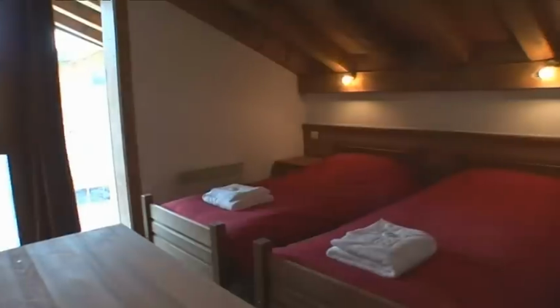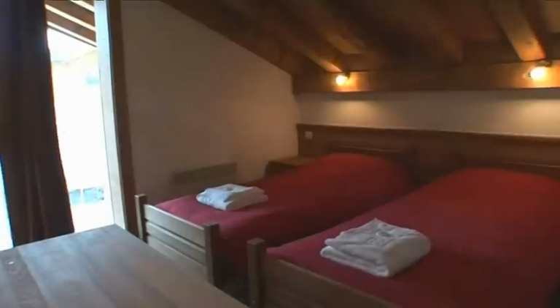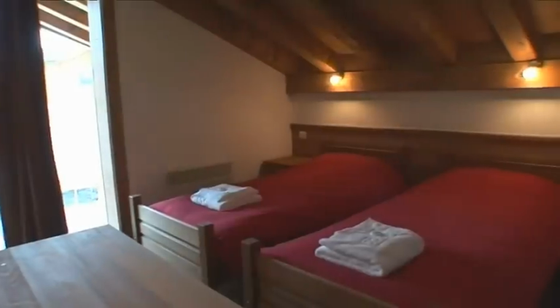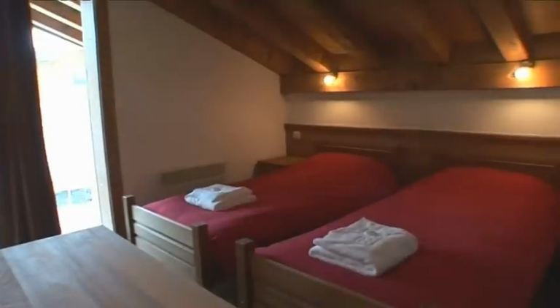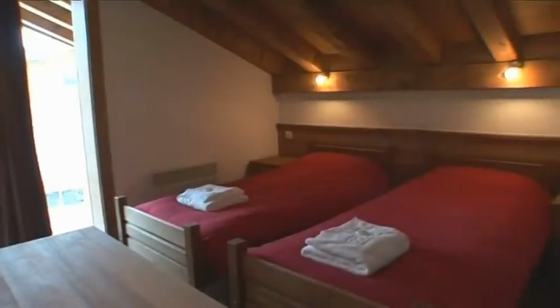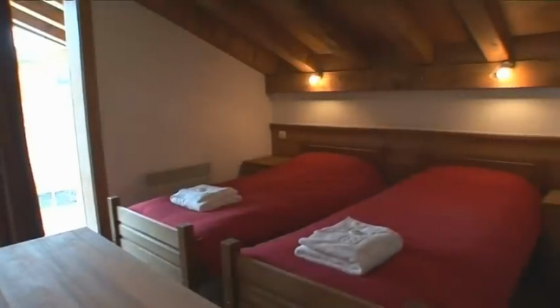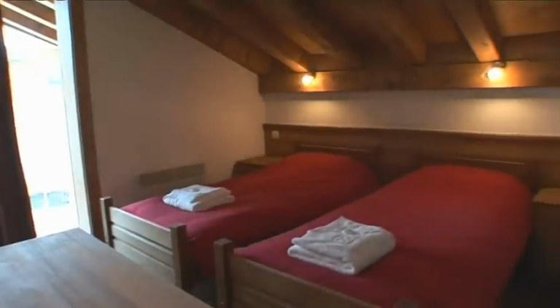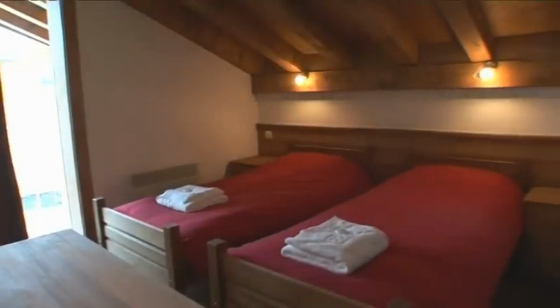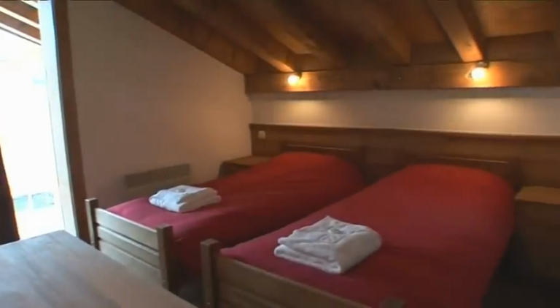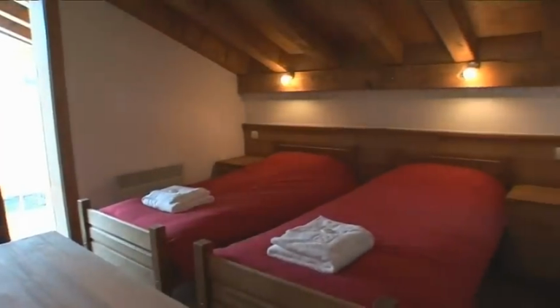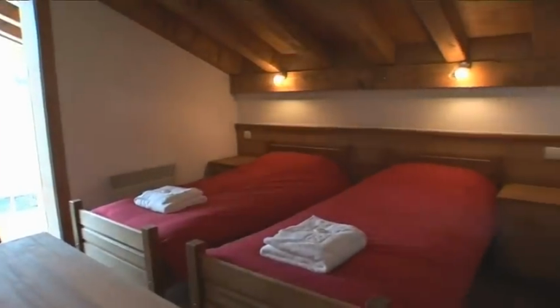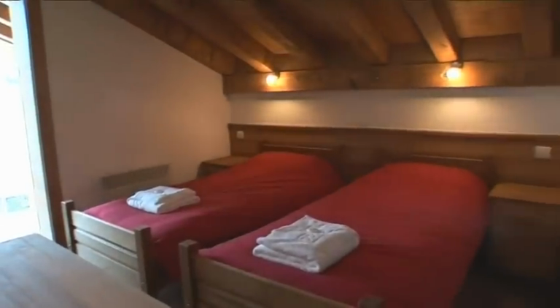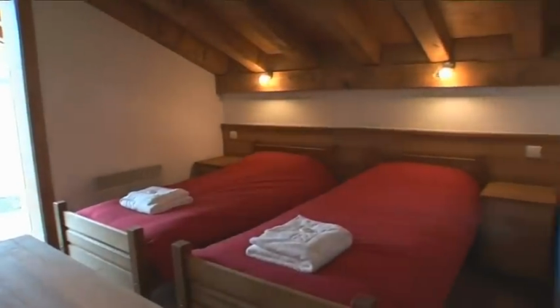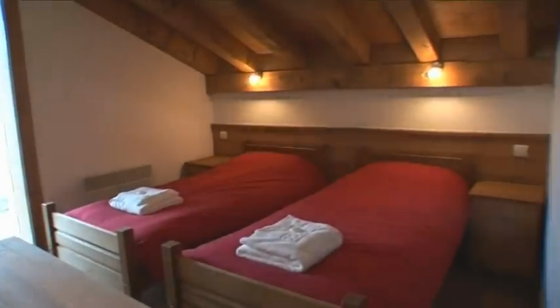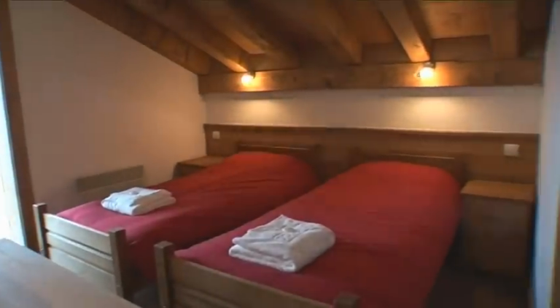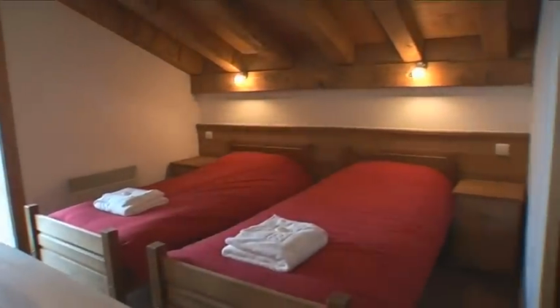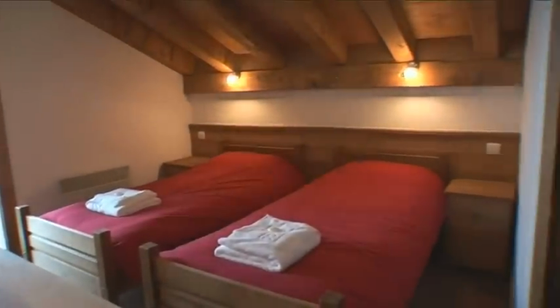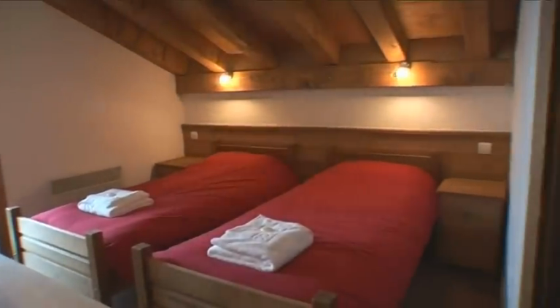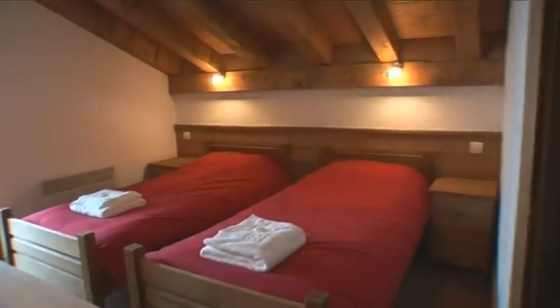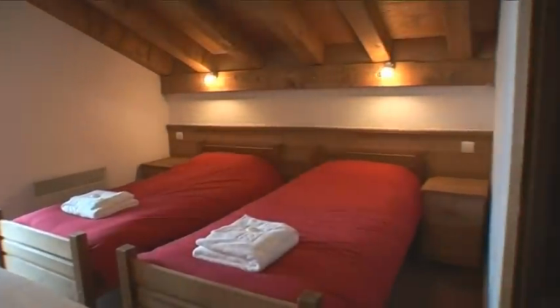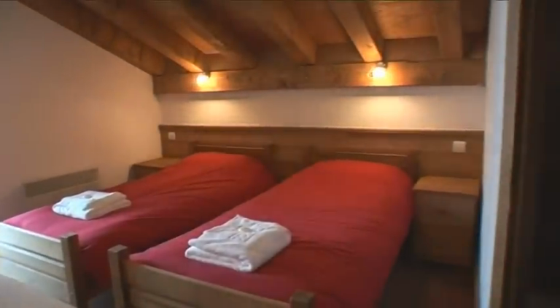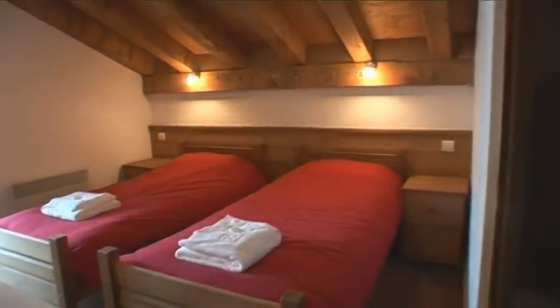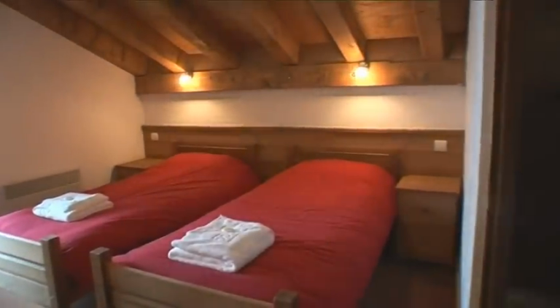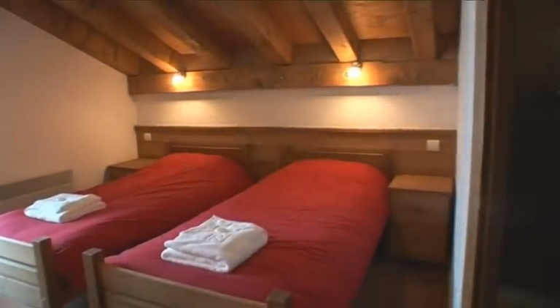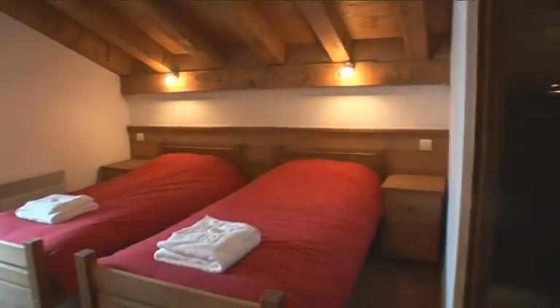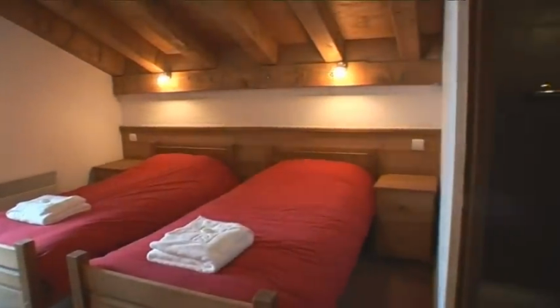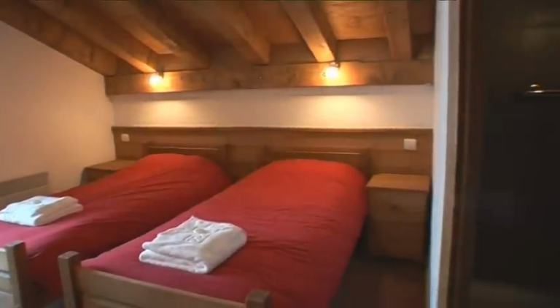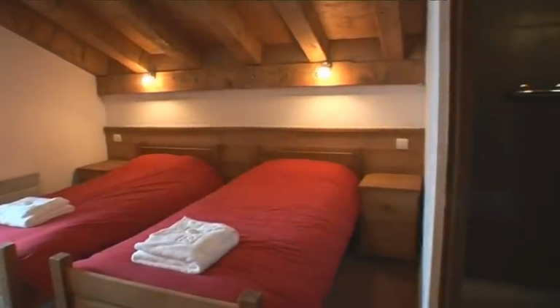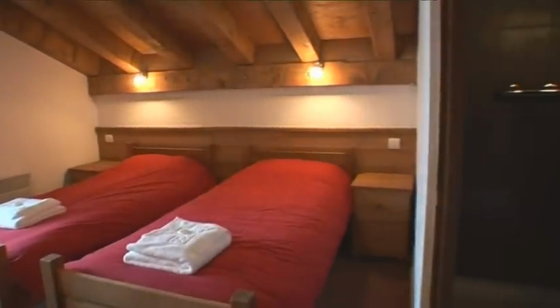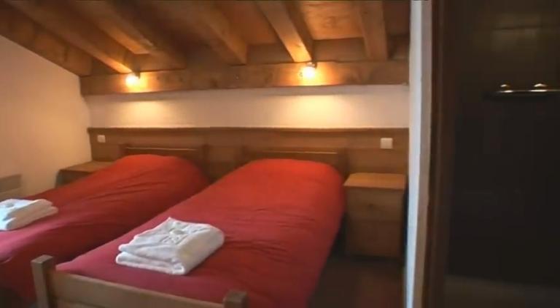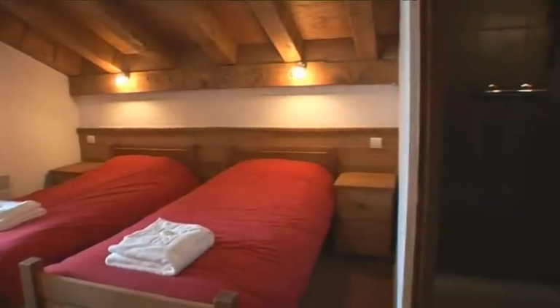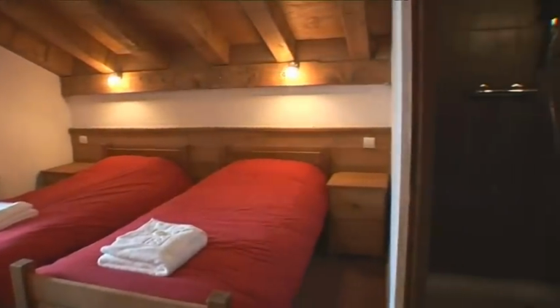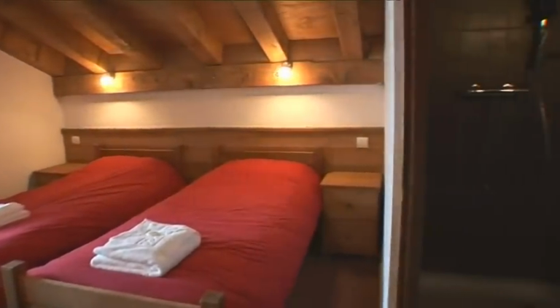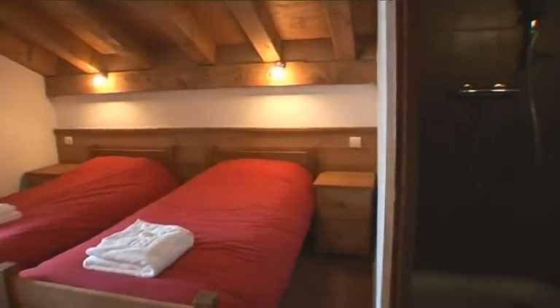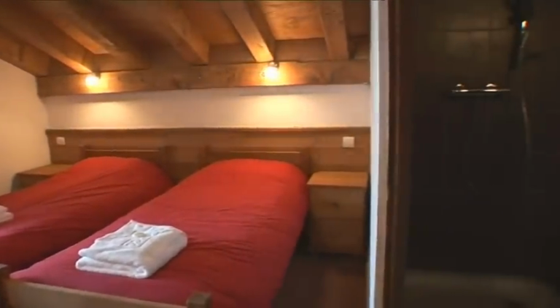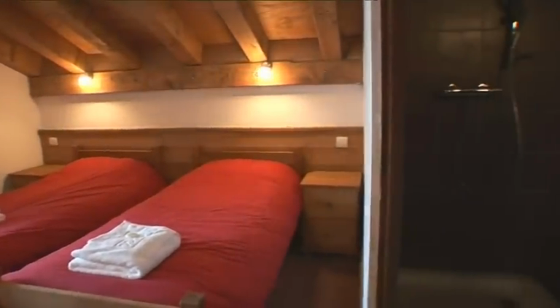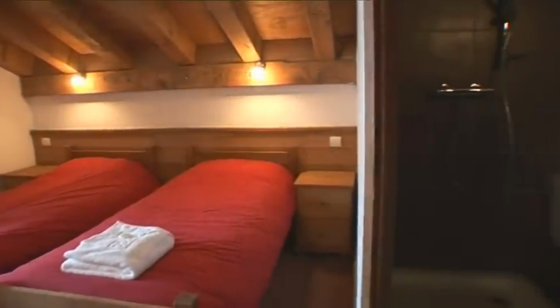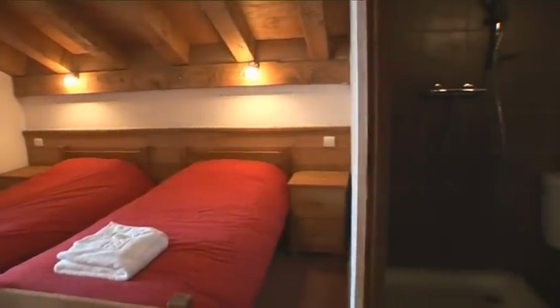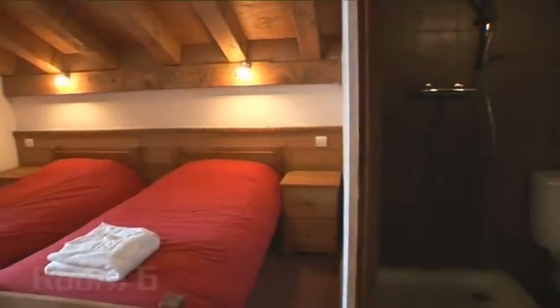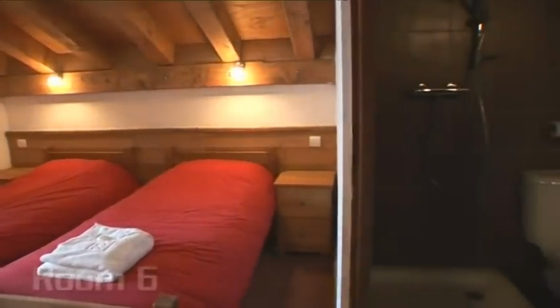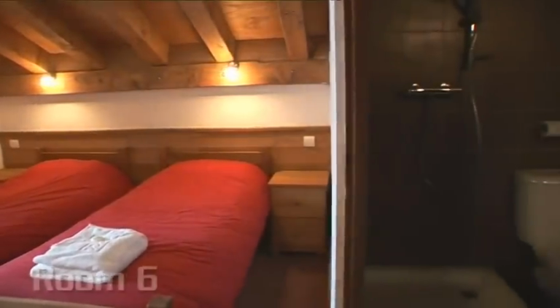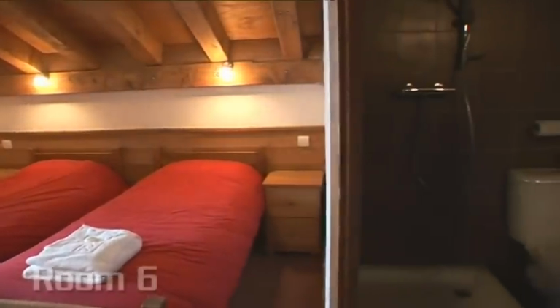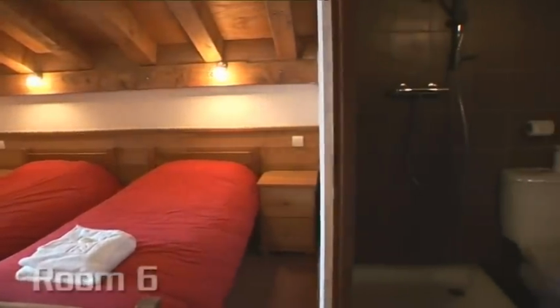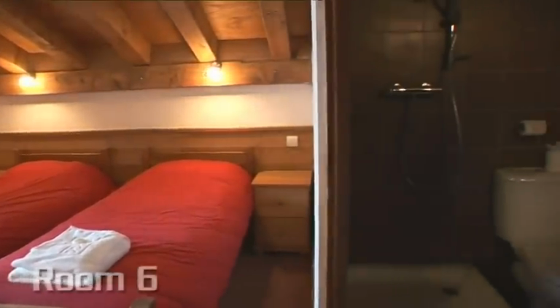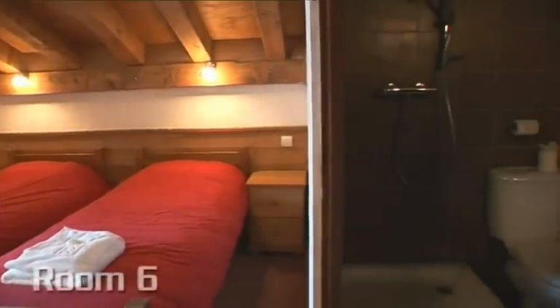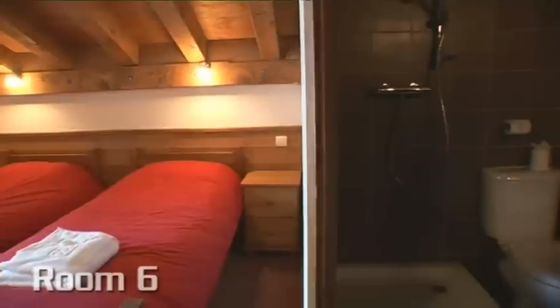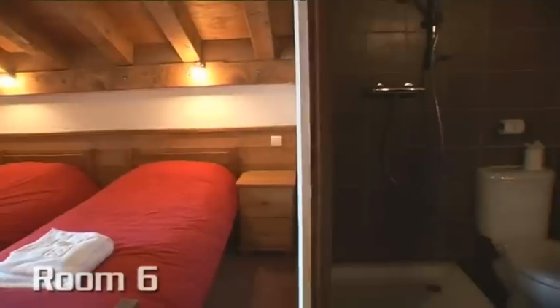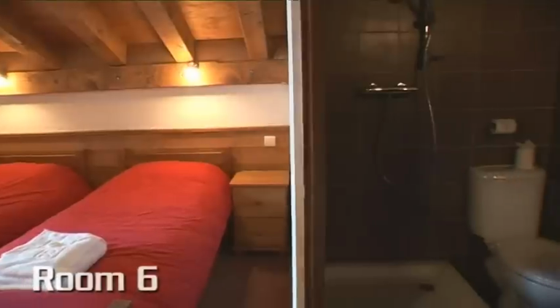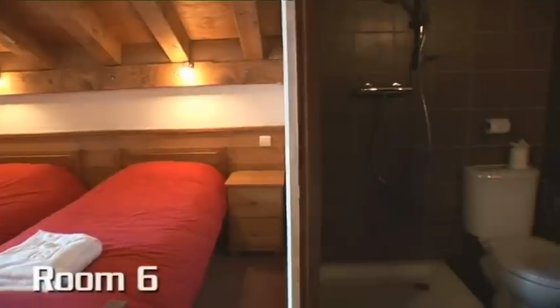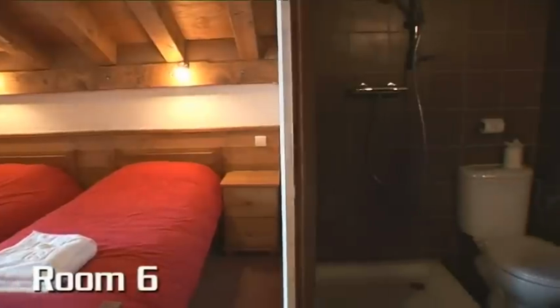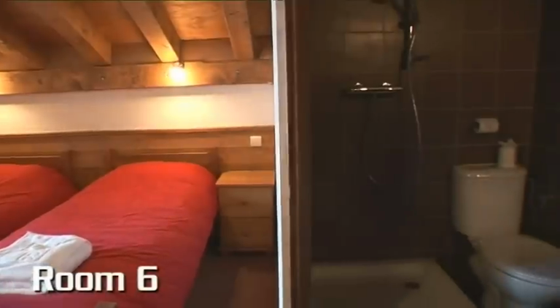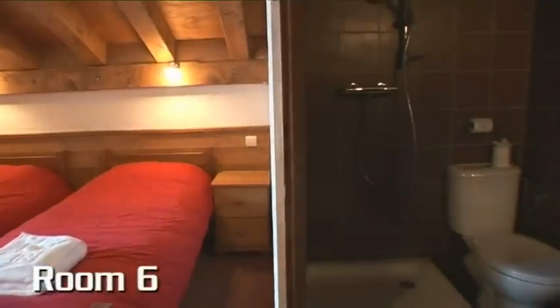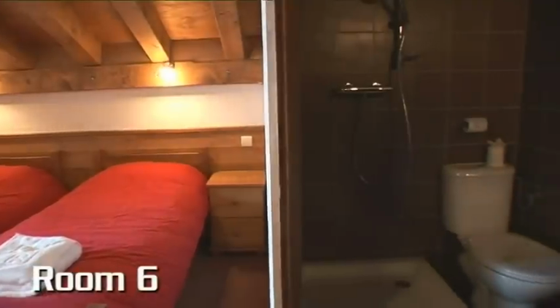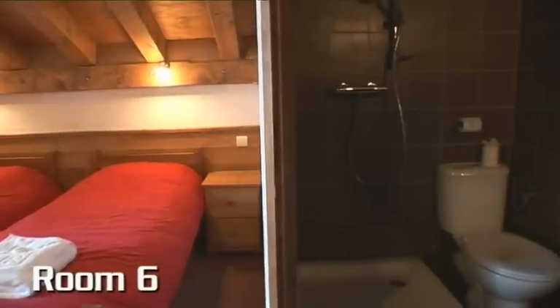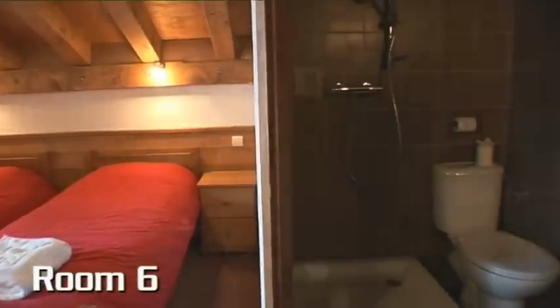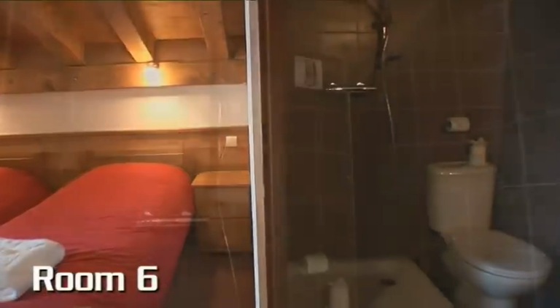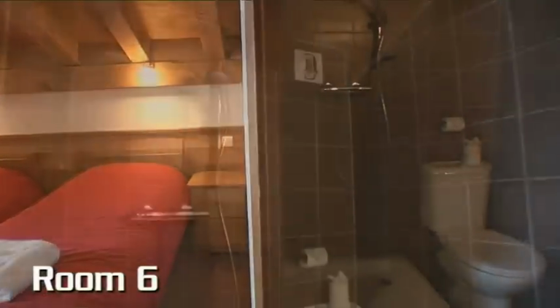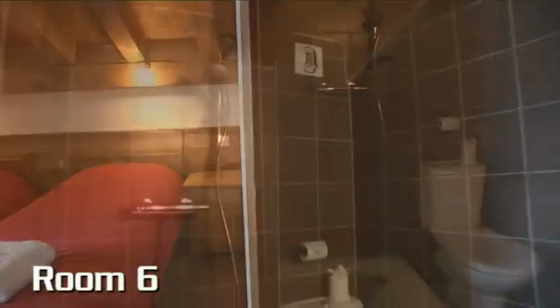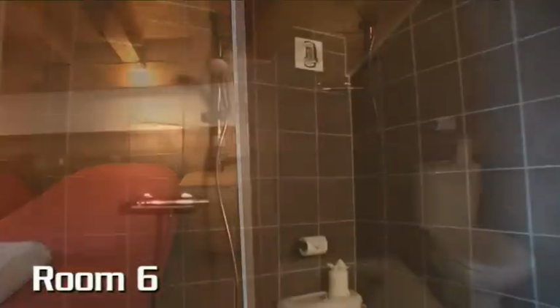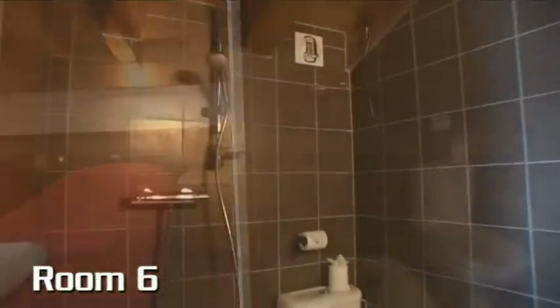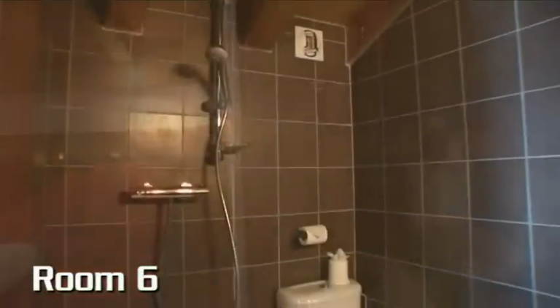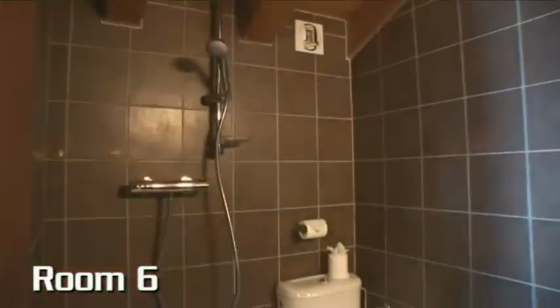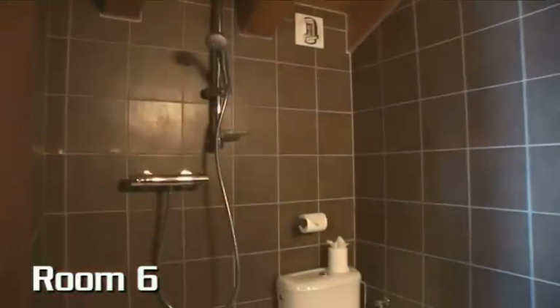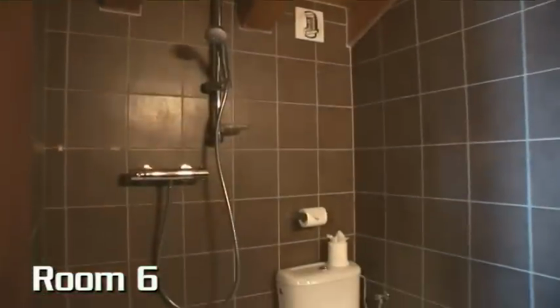There are seven bedrooms, each with its own ensuite bath or shower room. This is room 6, a twin, with ensuite shower room.